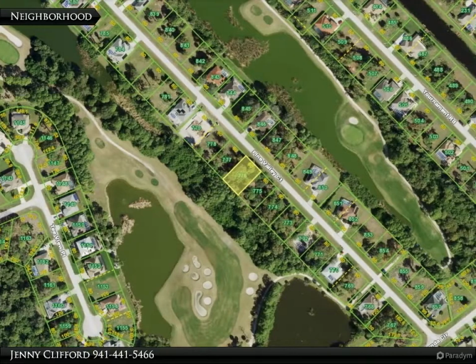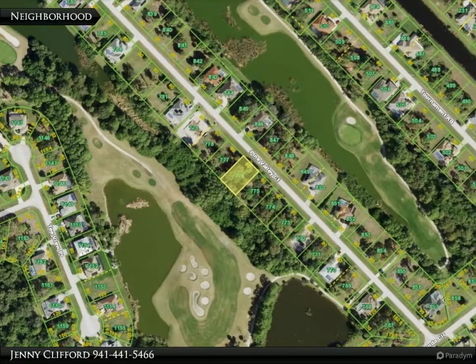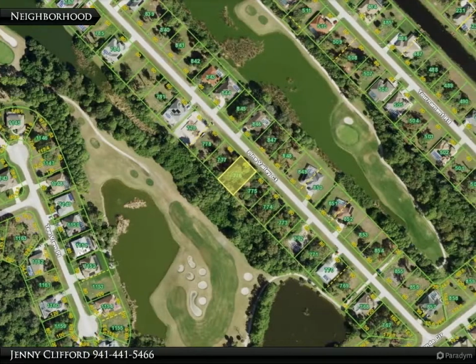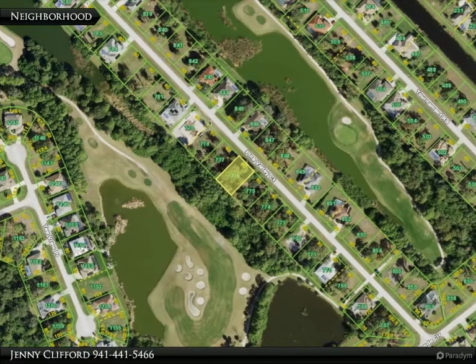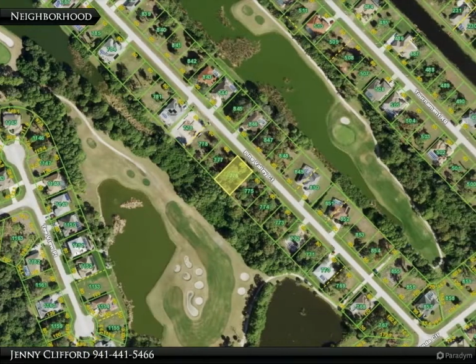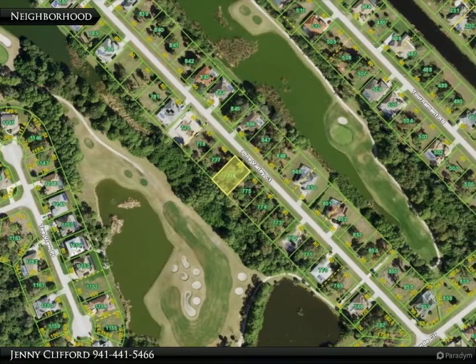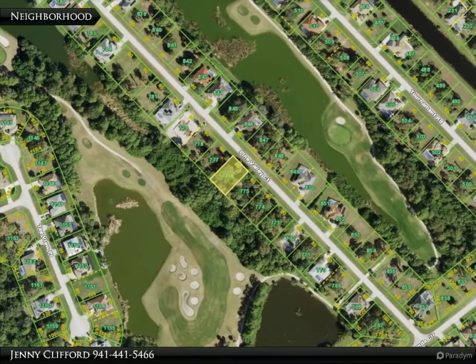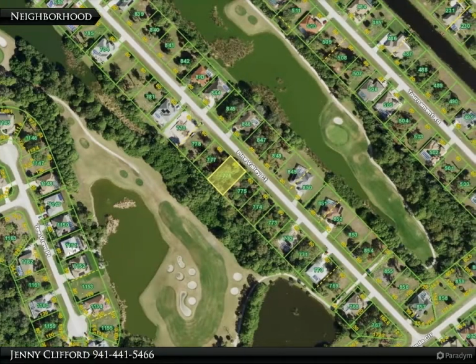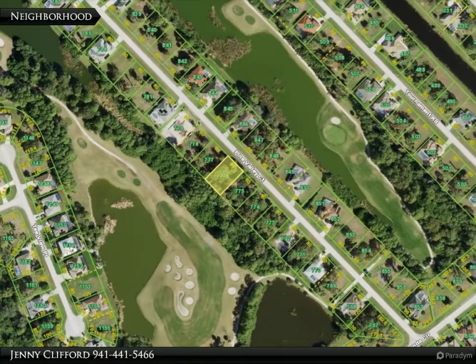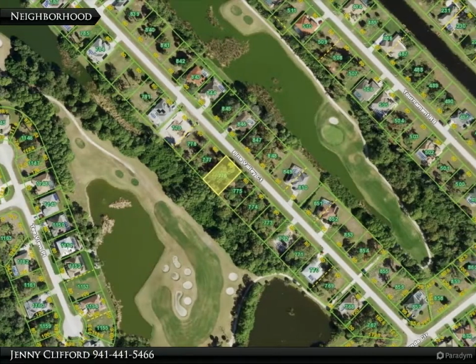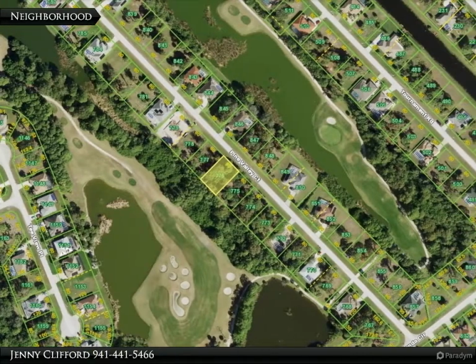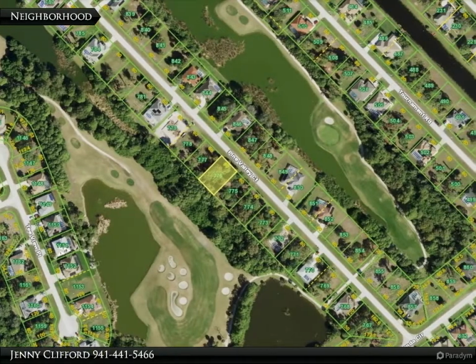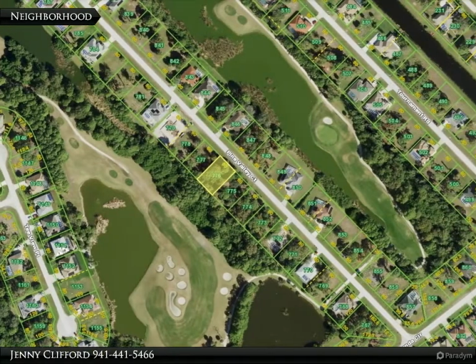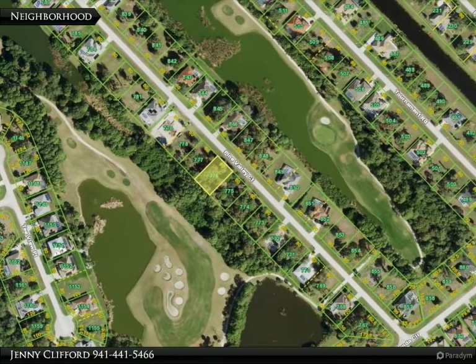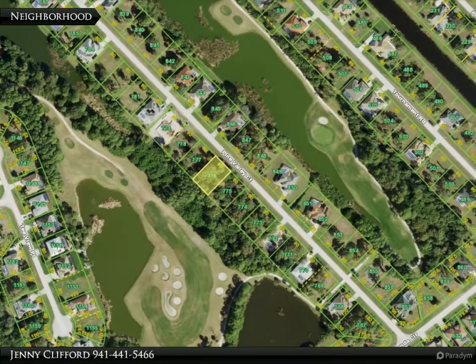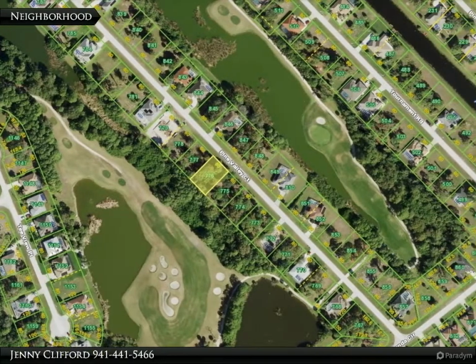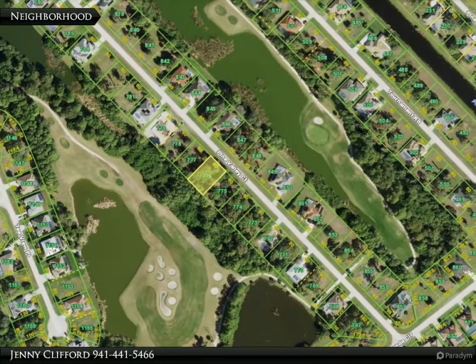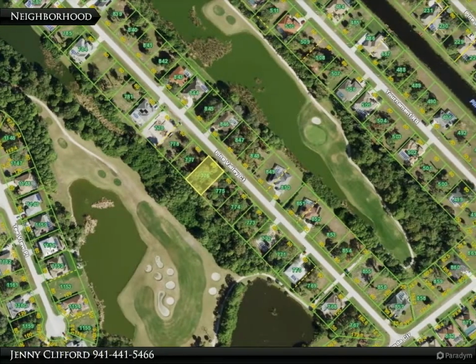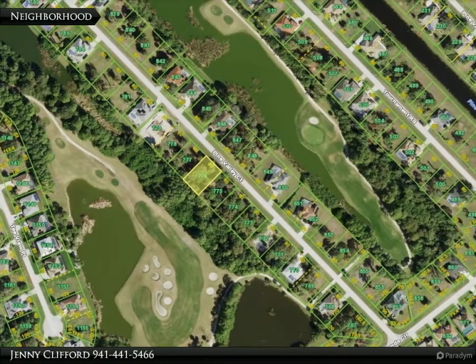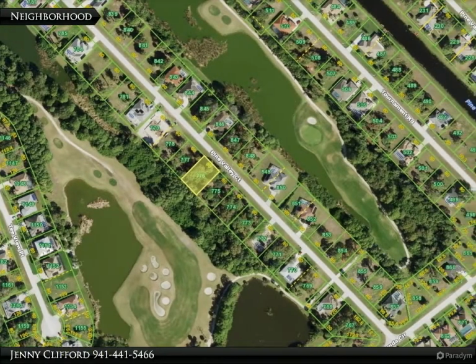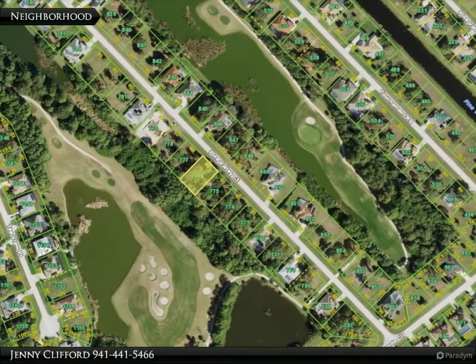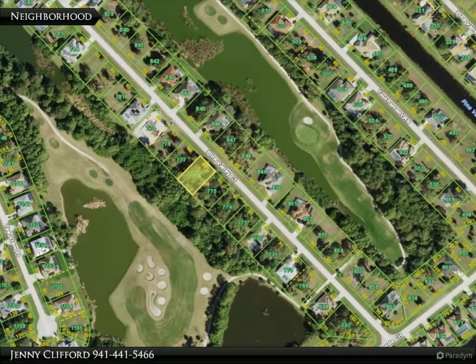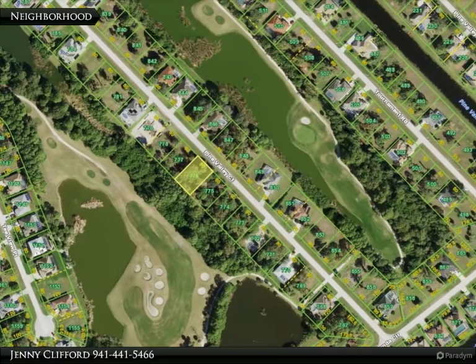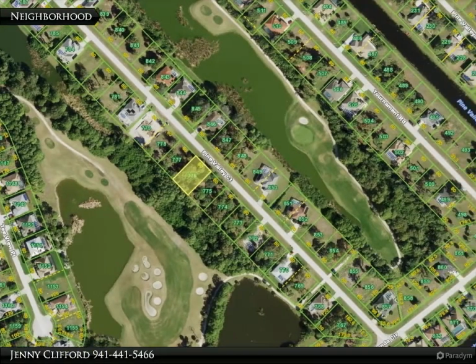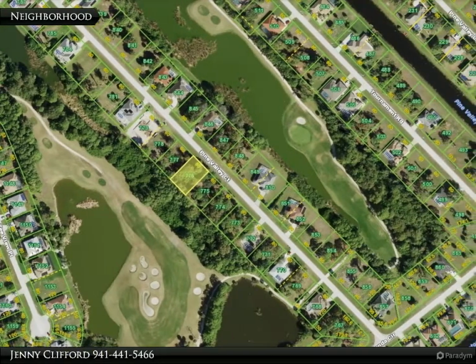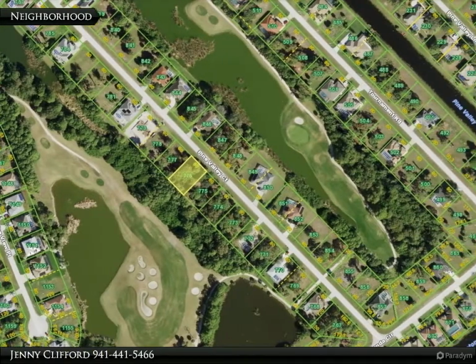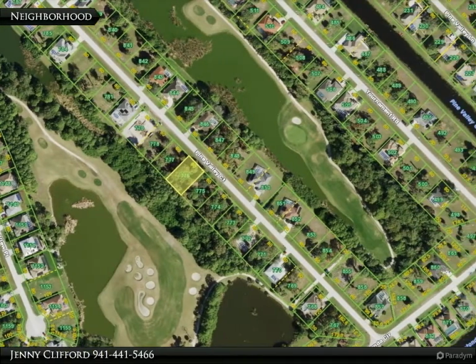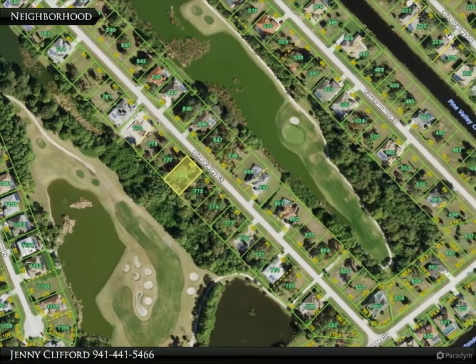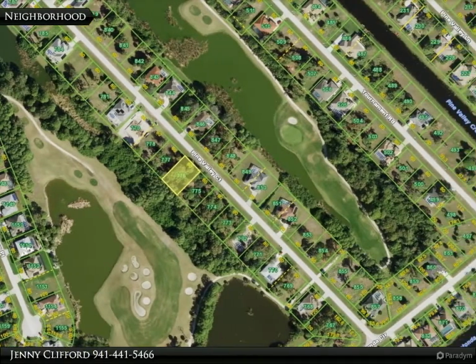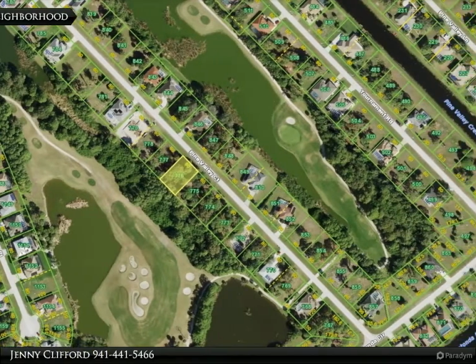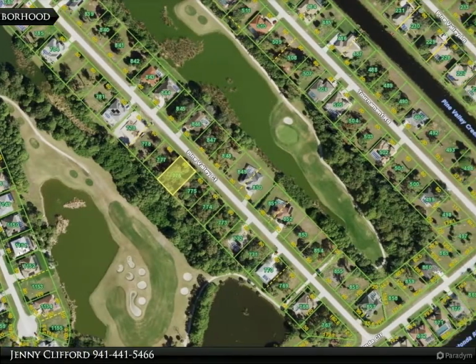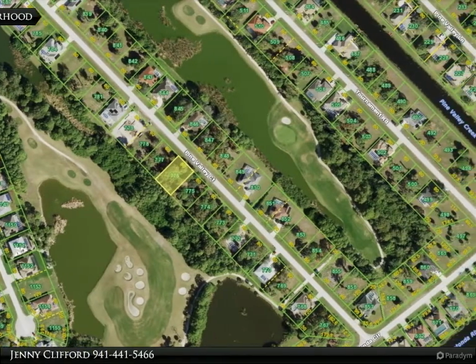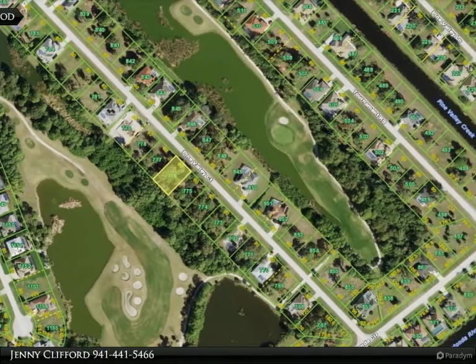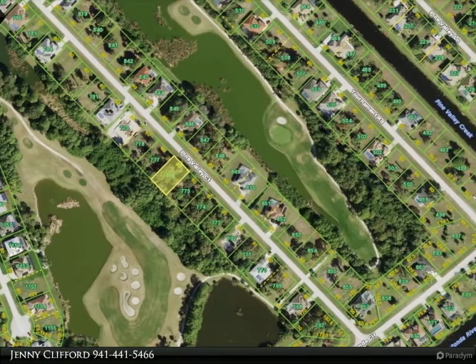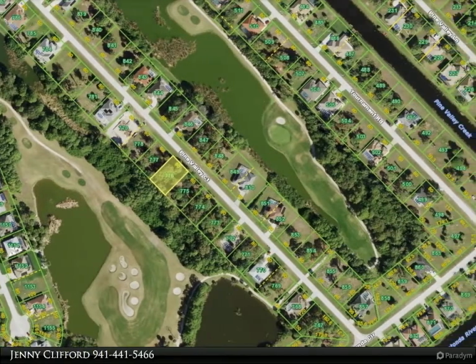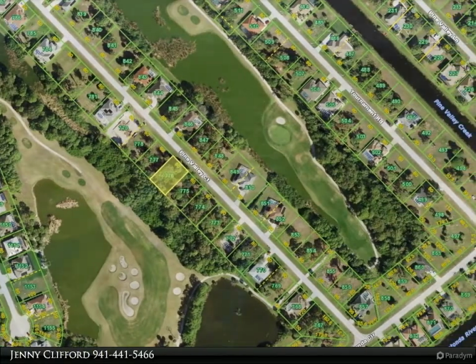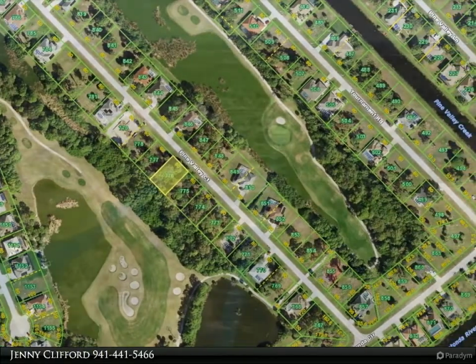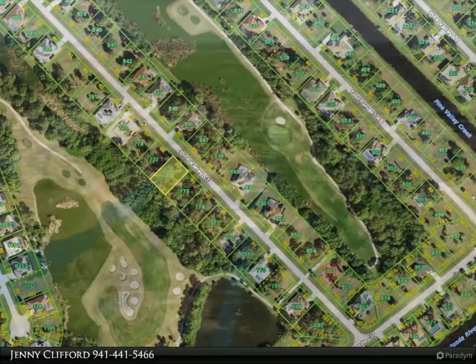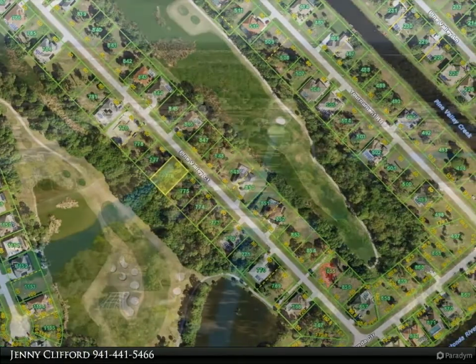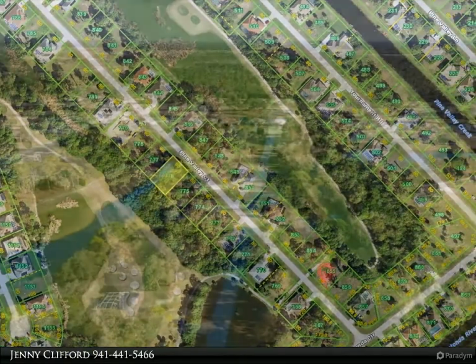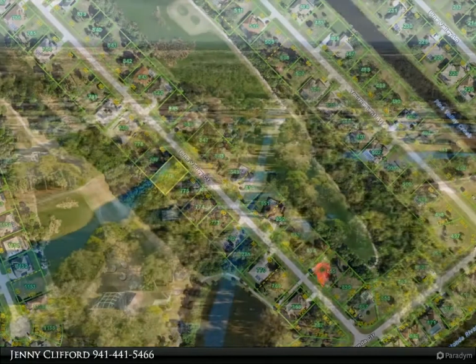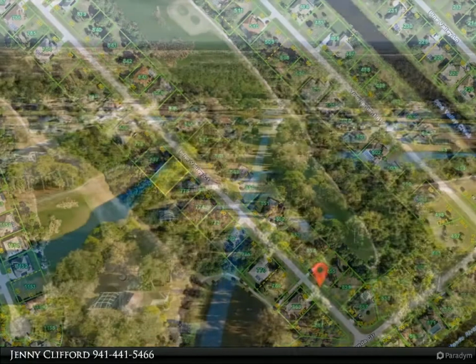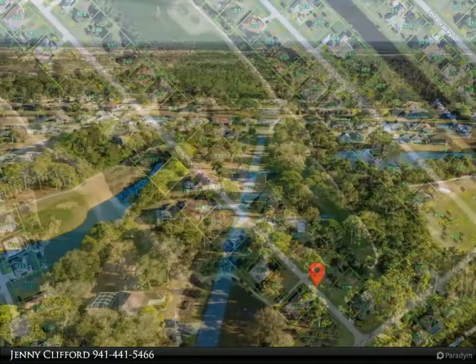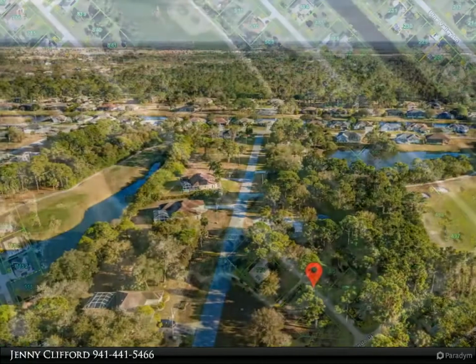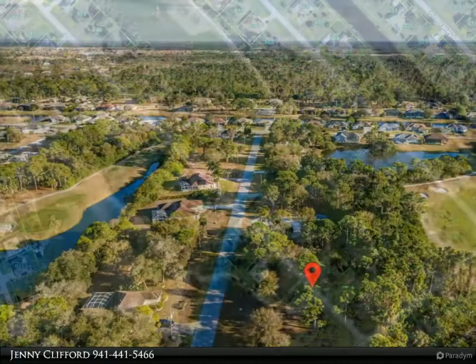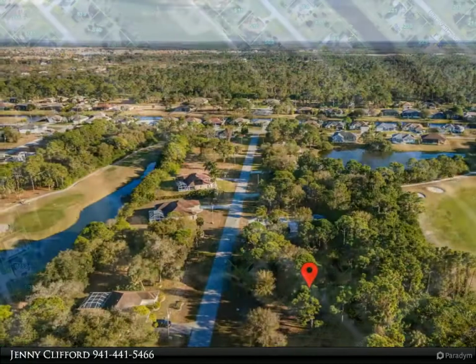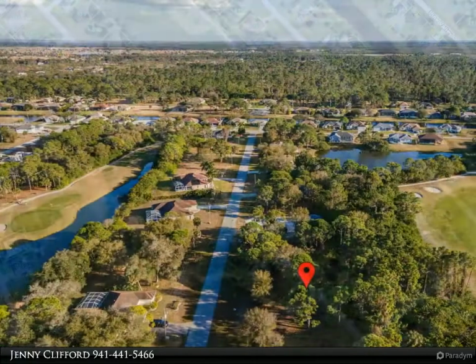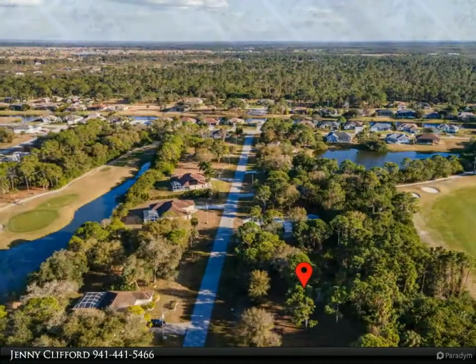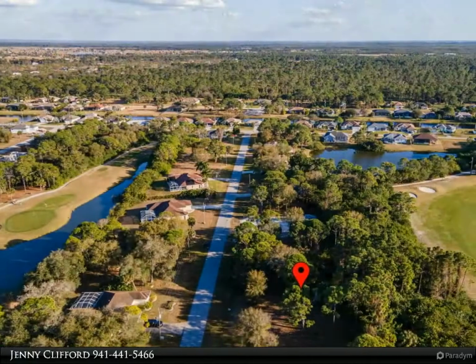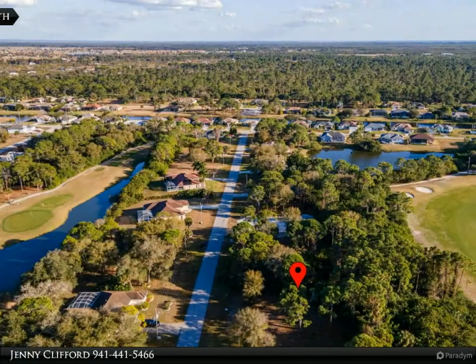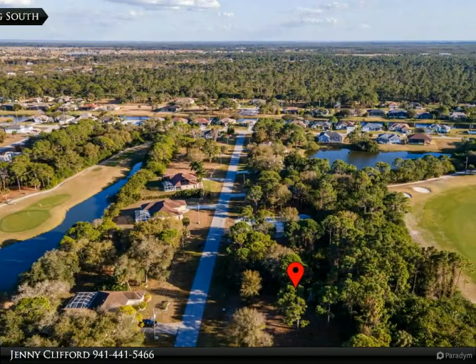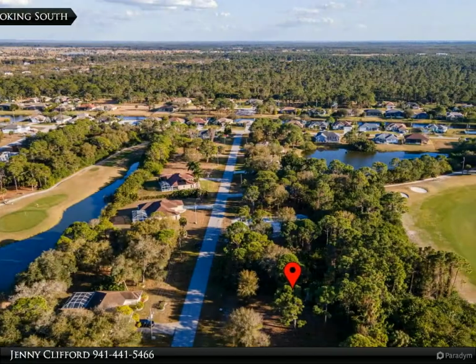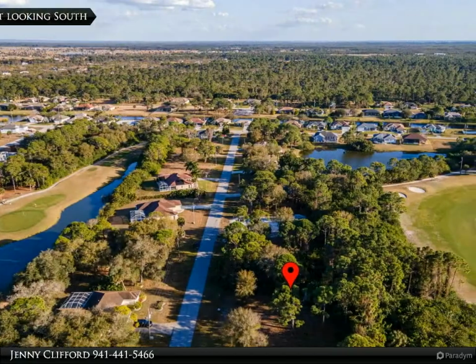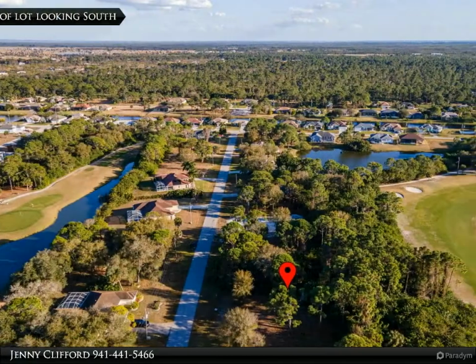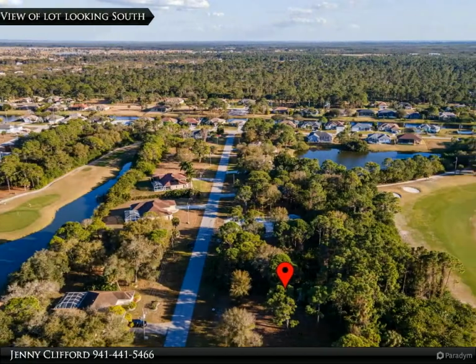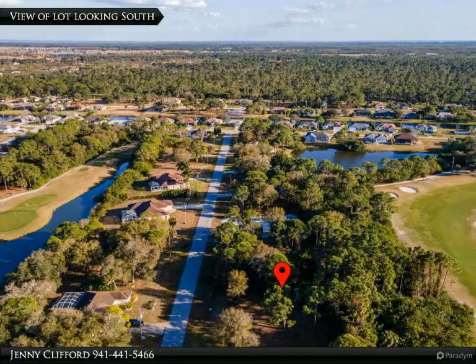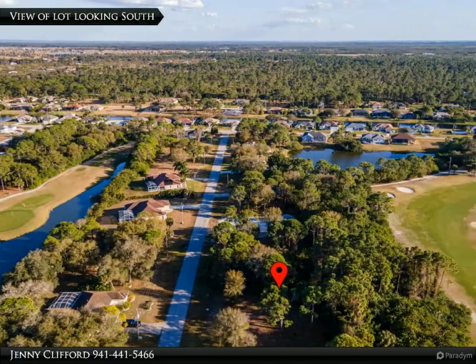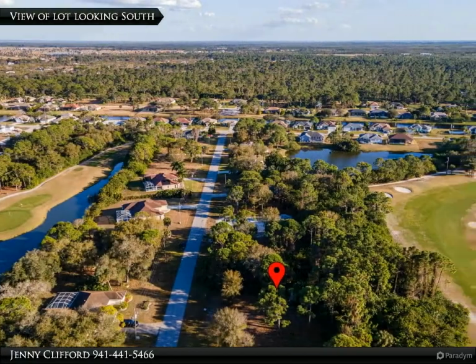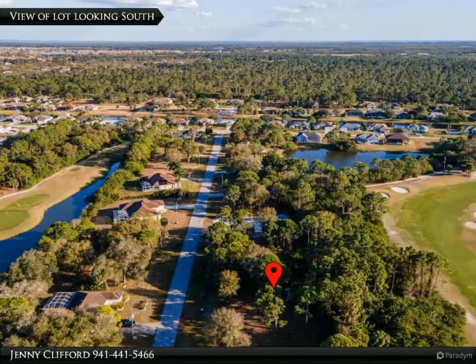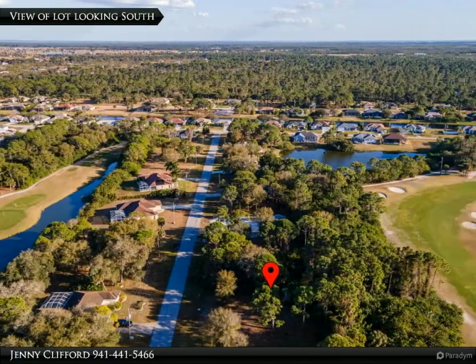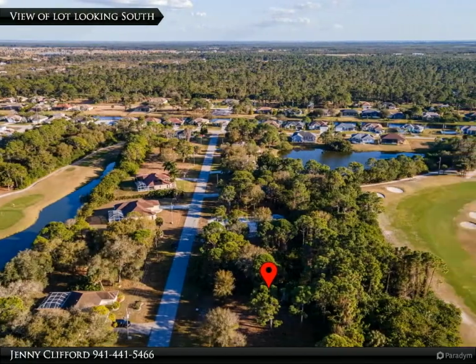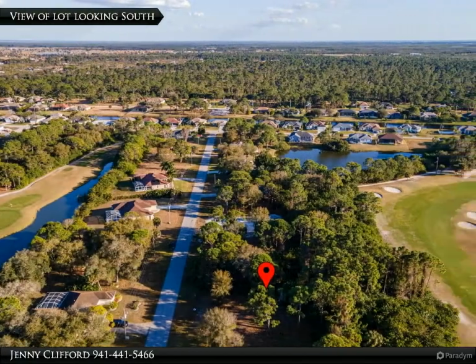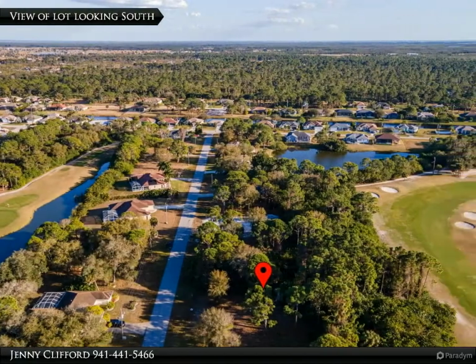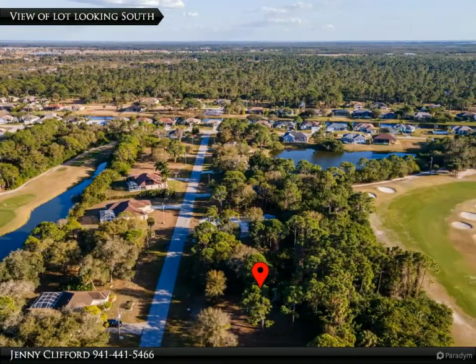Rotonda Golf partners maintain five golf courses positioned around the community, totaling 99 holes of fun and challenging play.